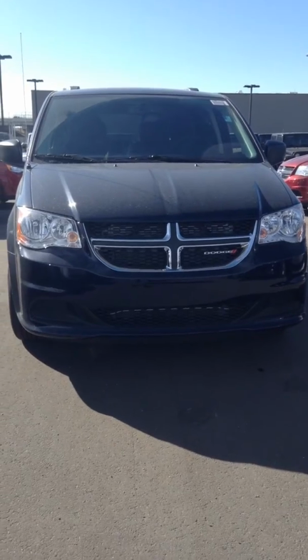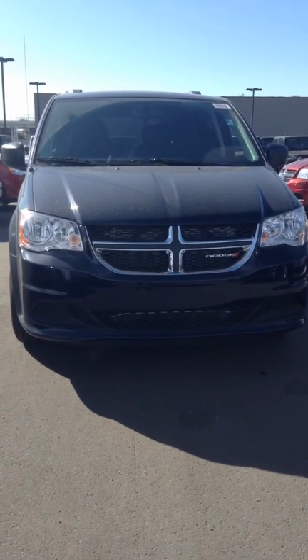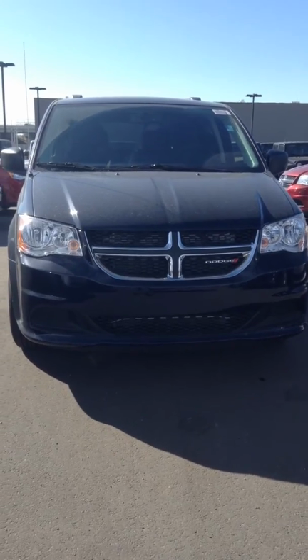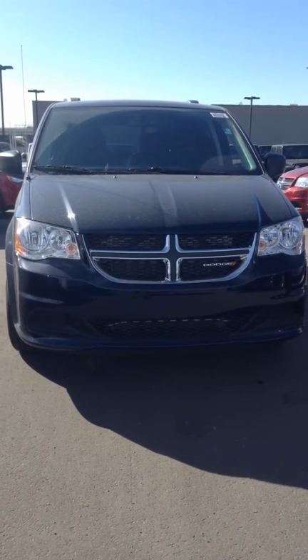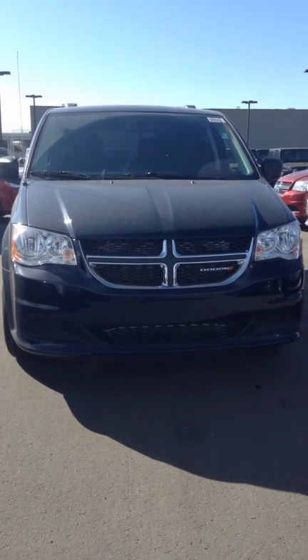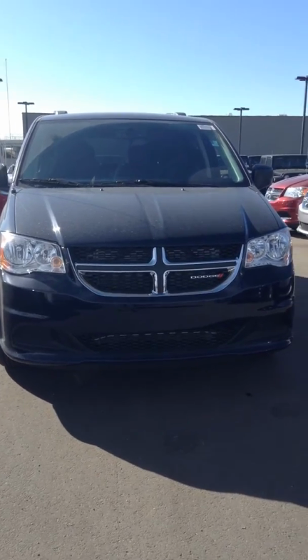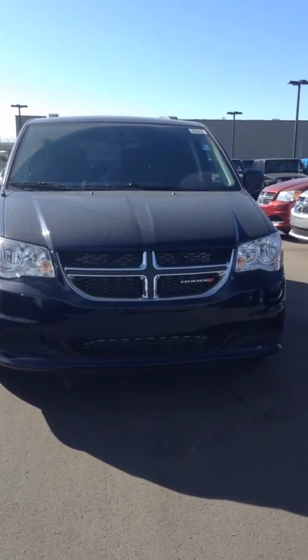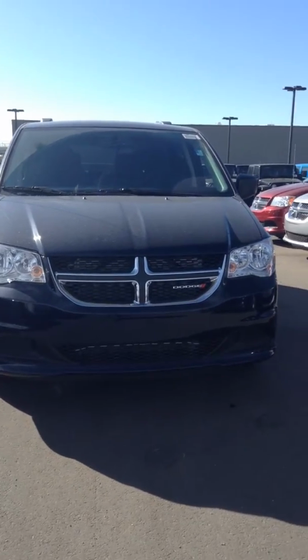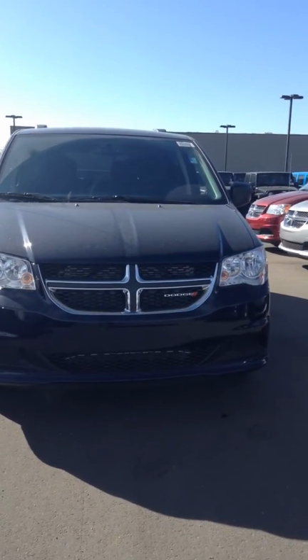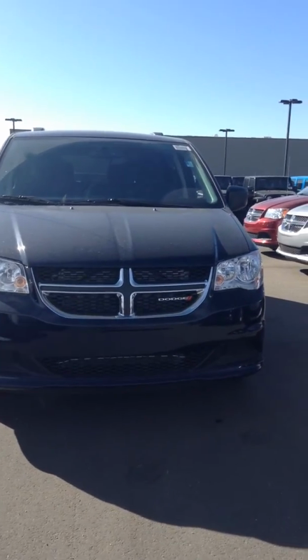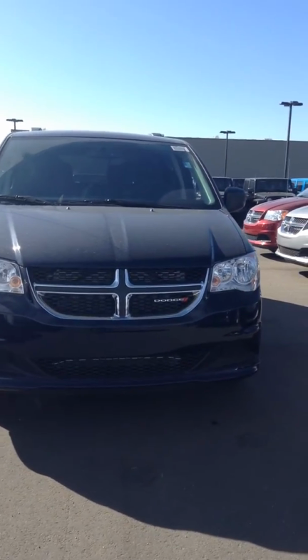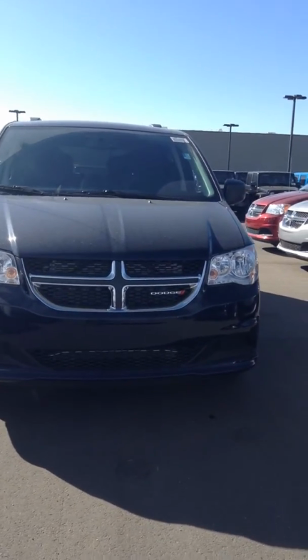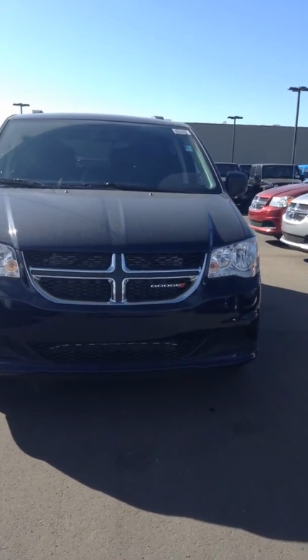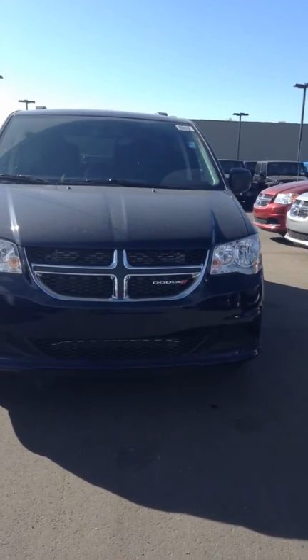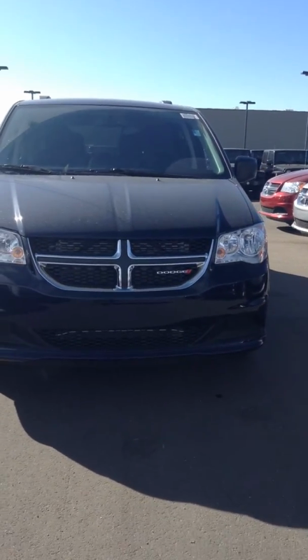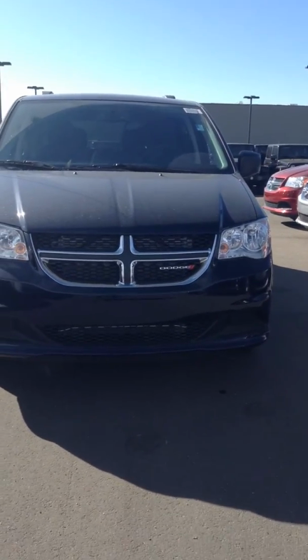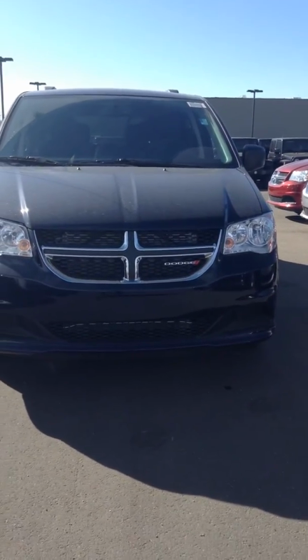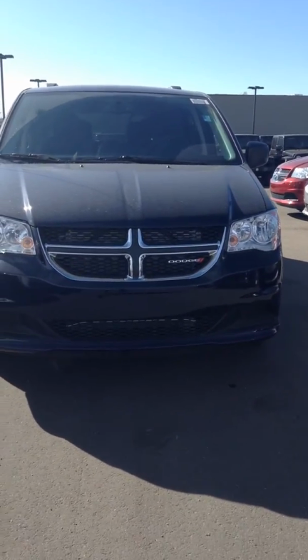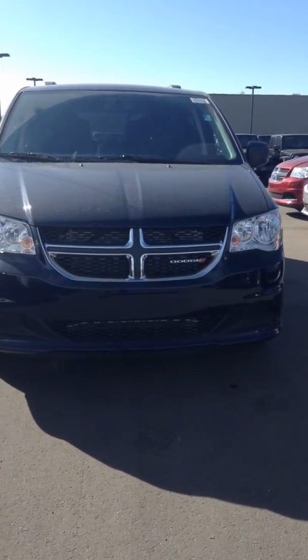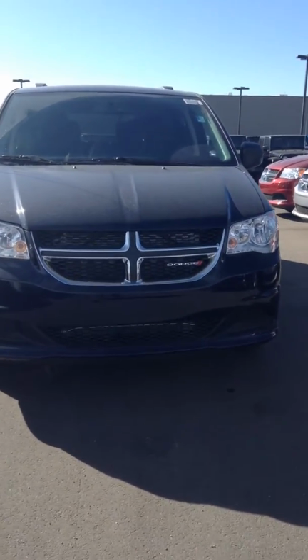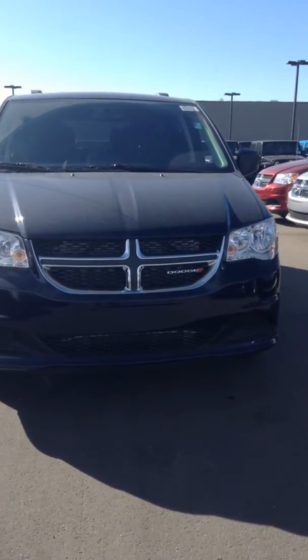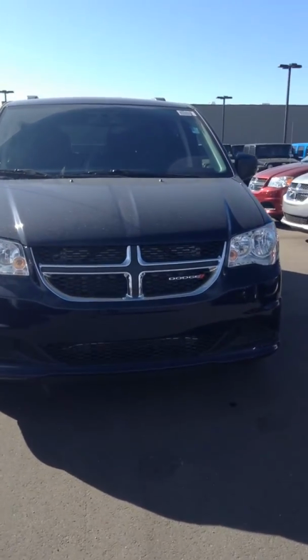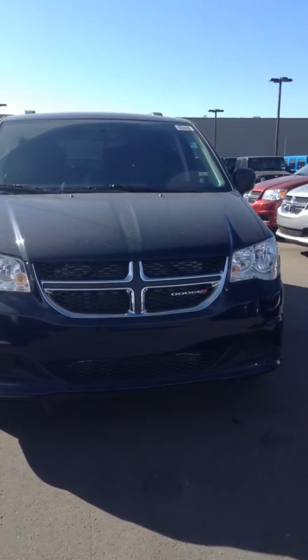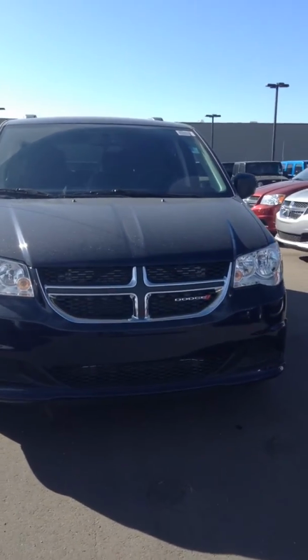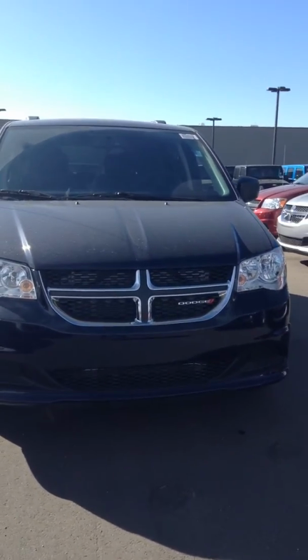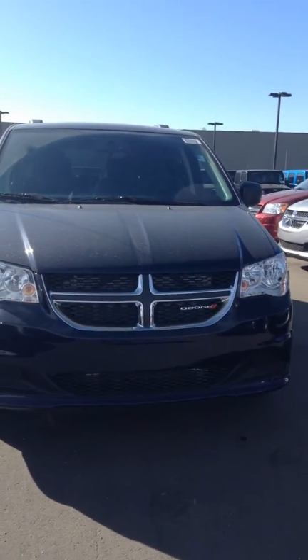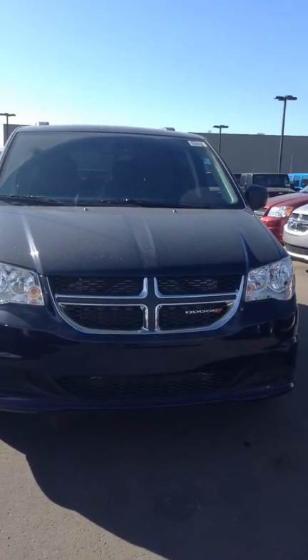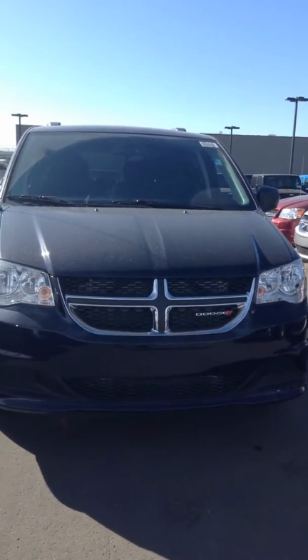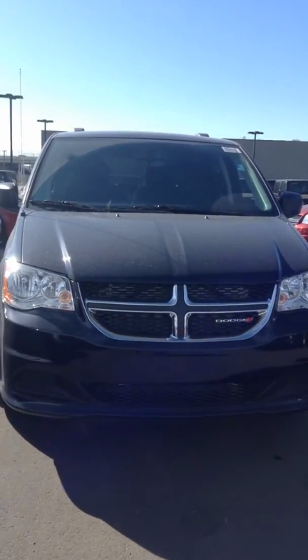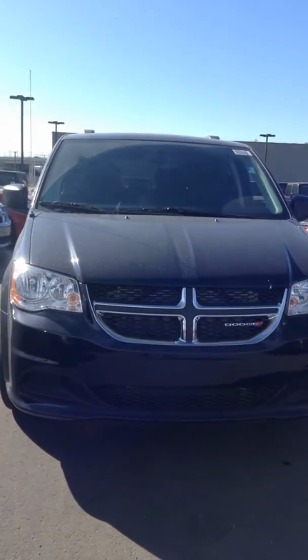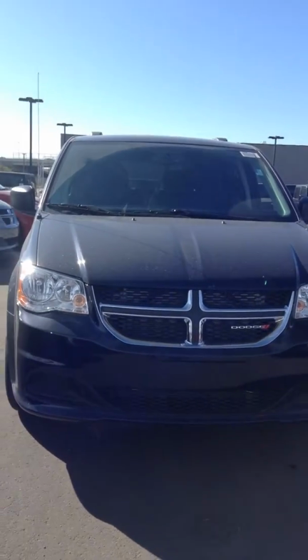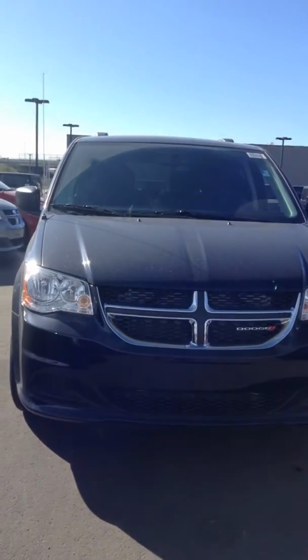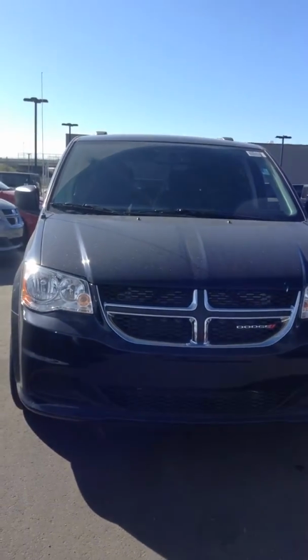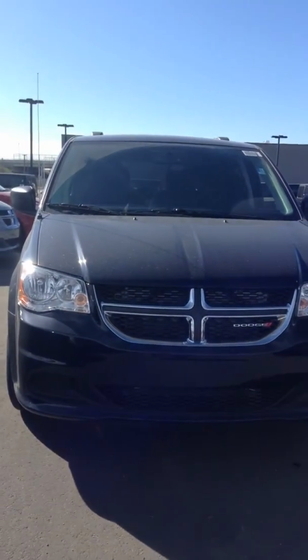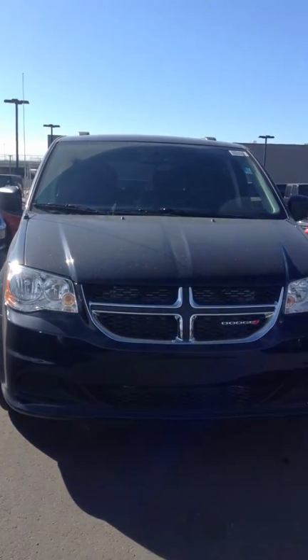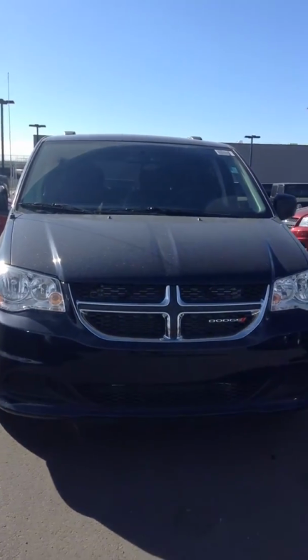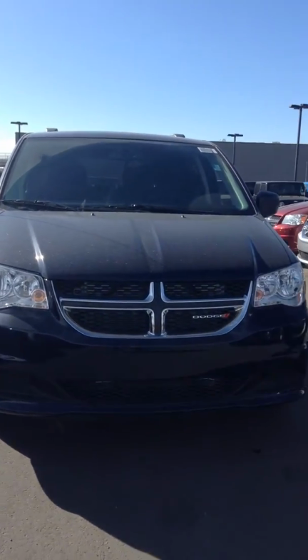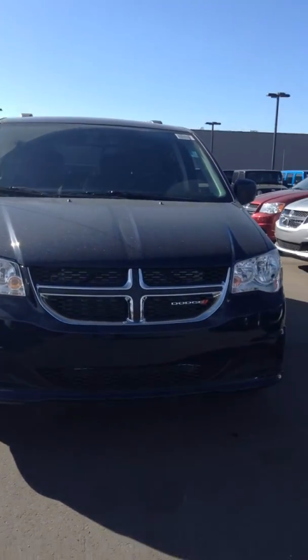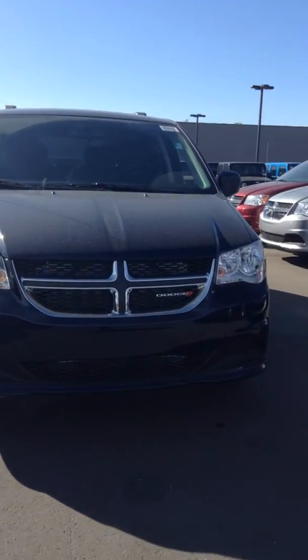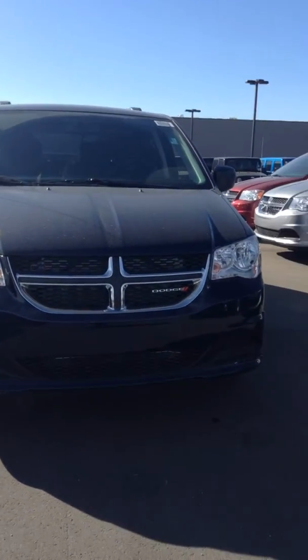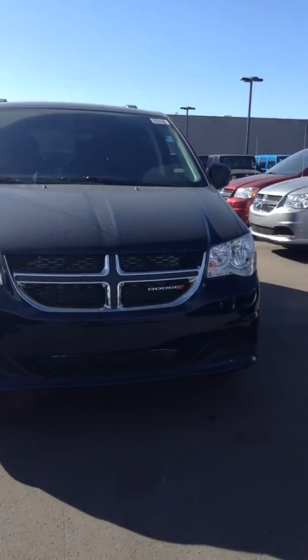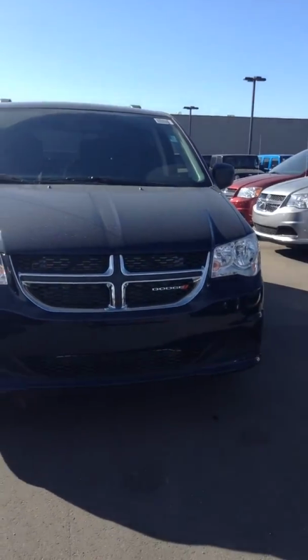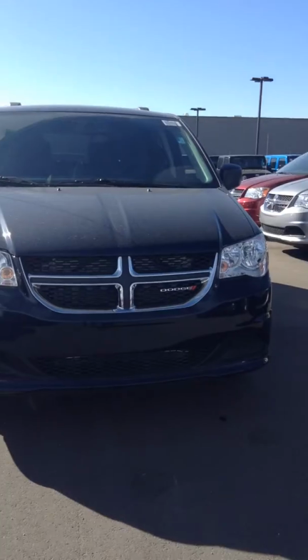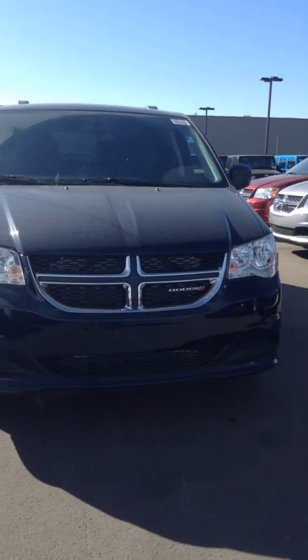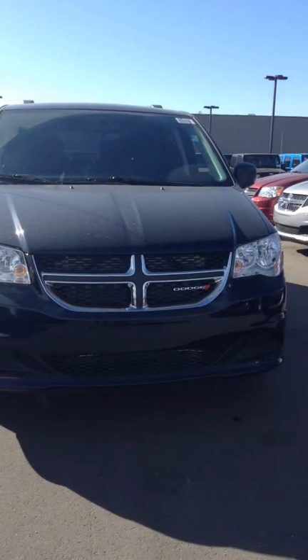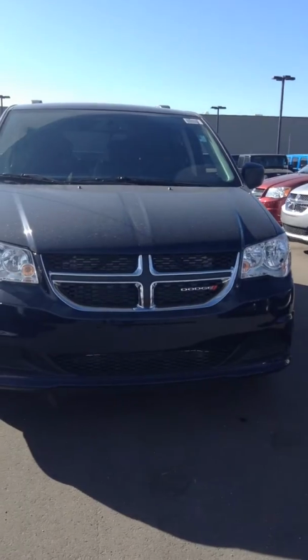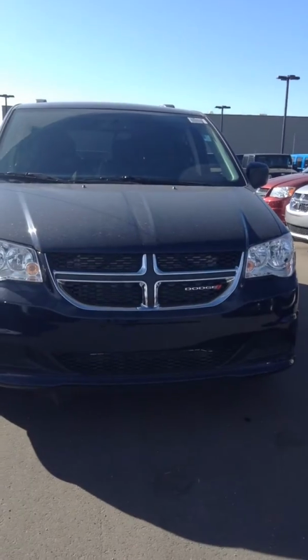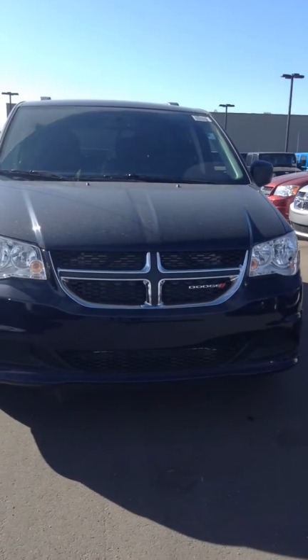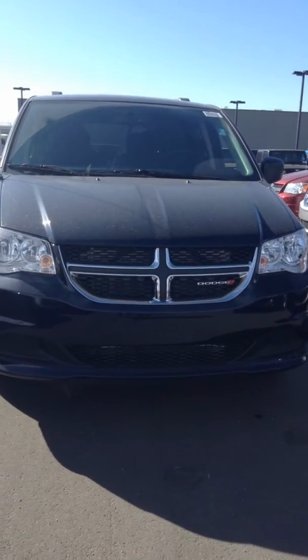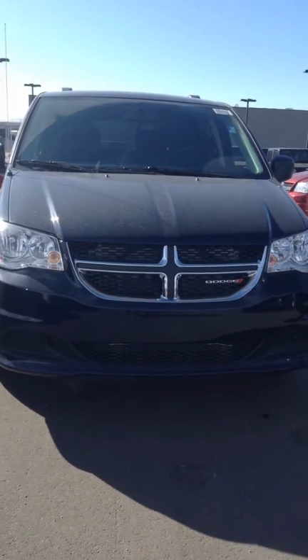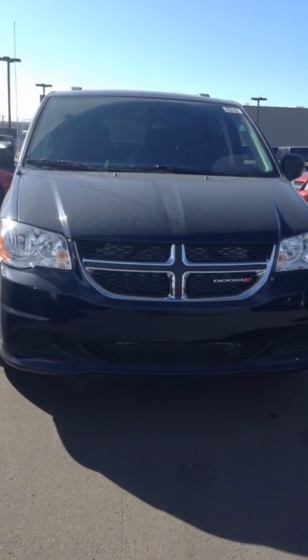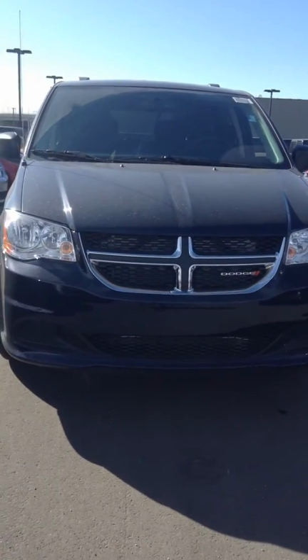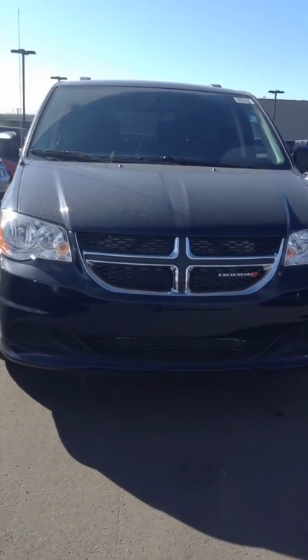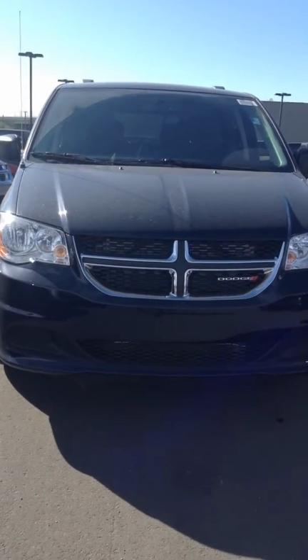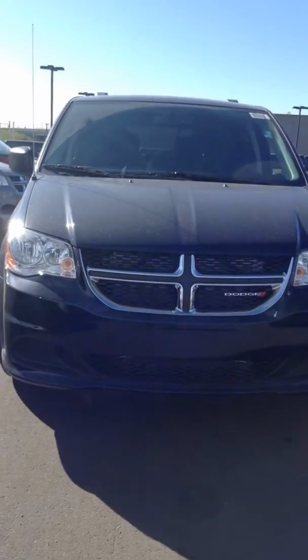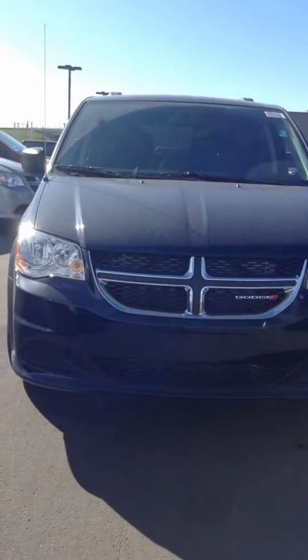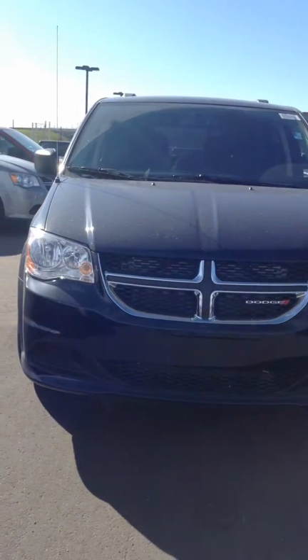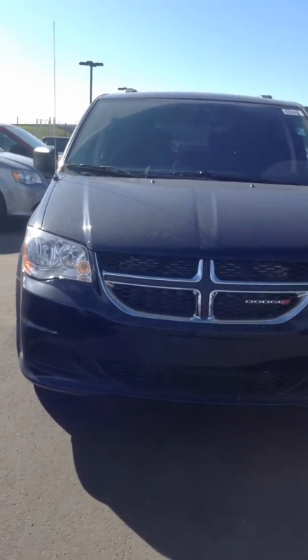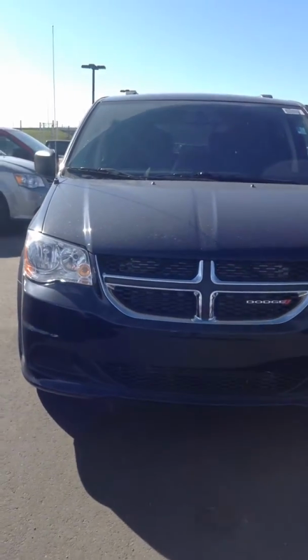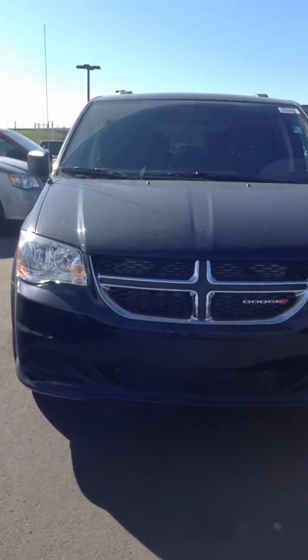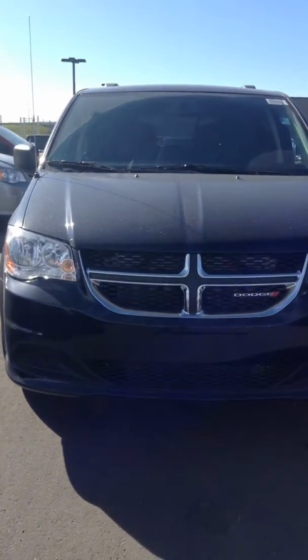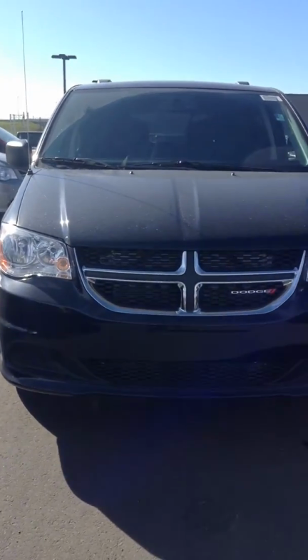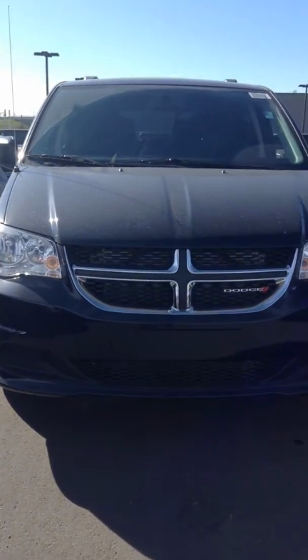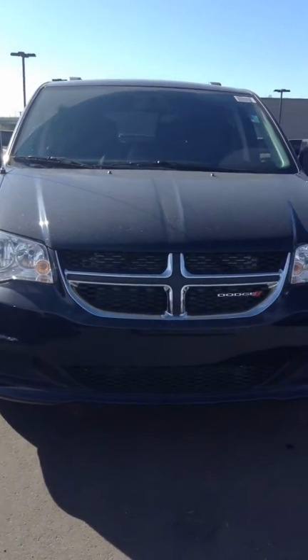Hi Sarah, Ally from Londonderry Dodge. This is the blue Grand Caravan that I was talking to you about. This is true blue in color.